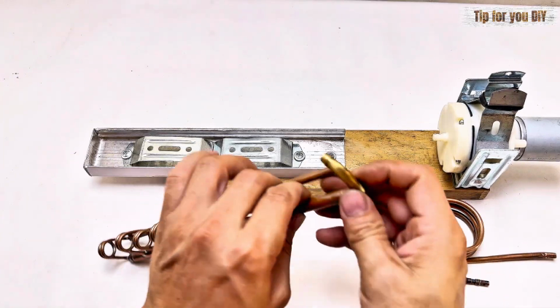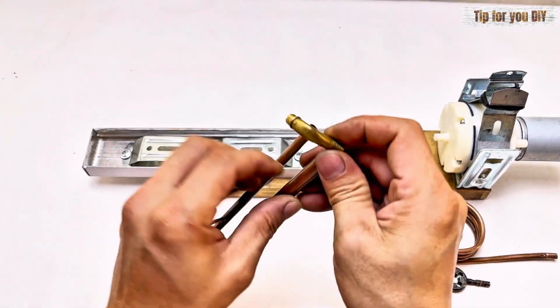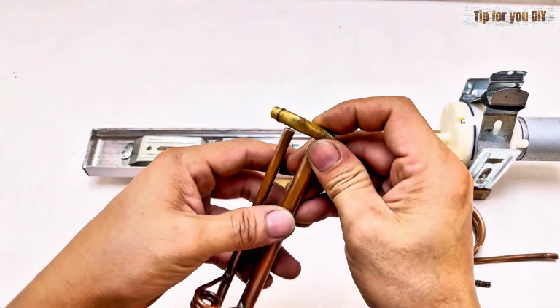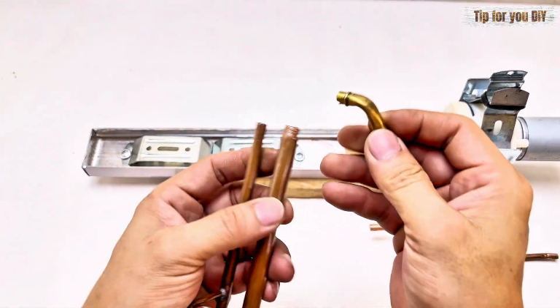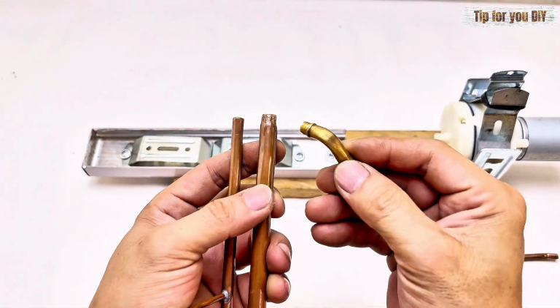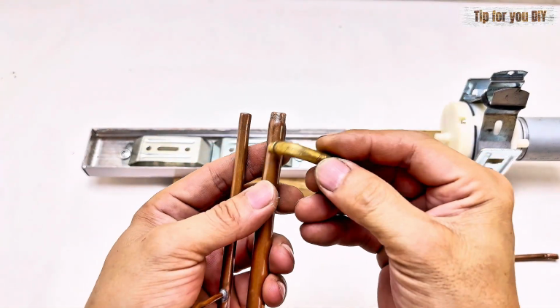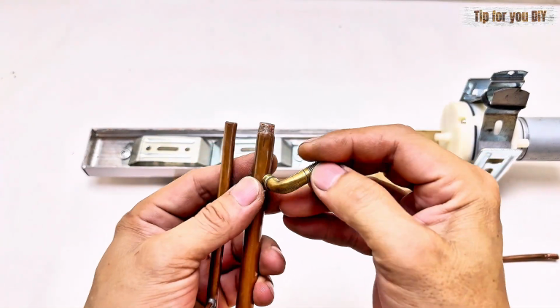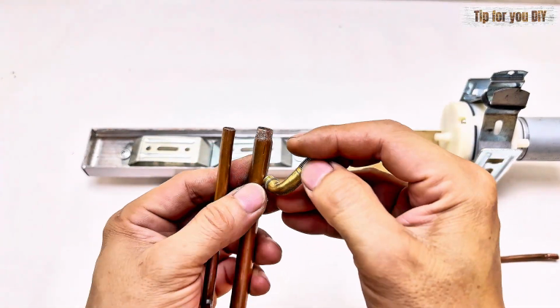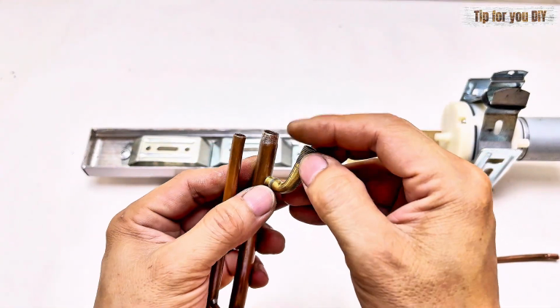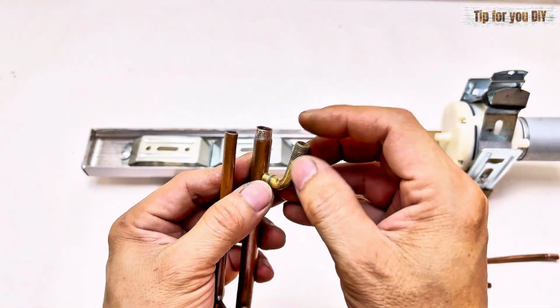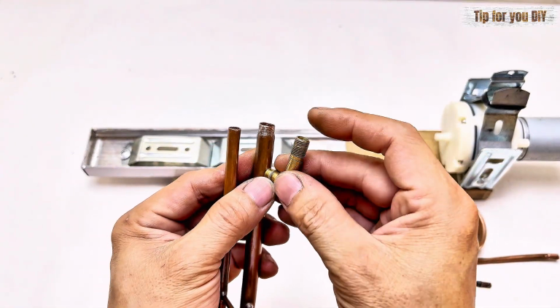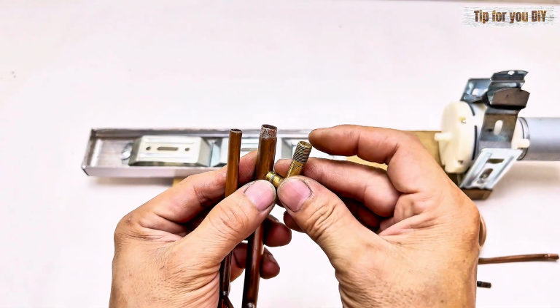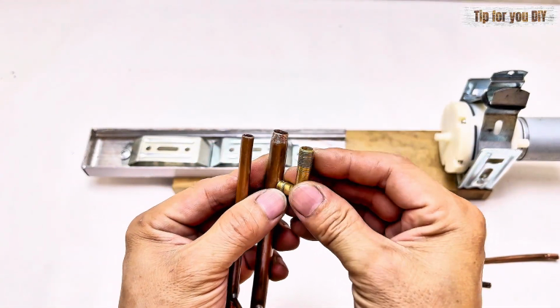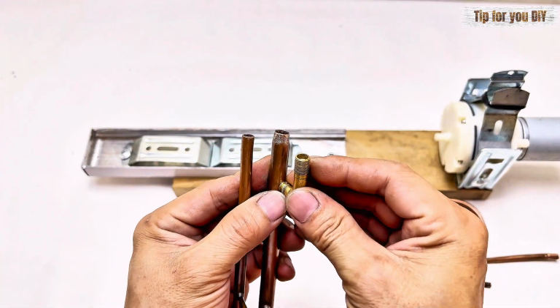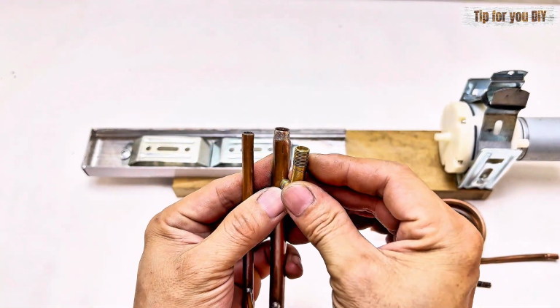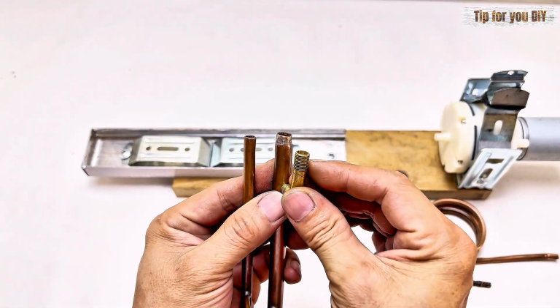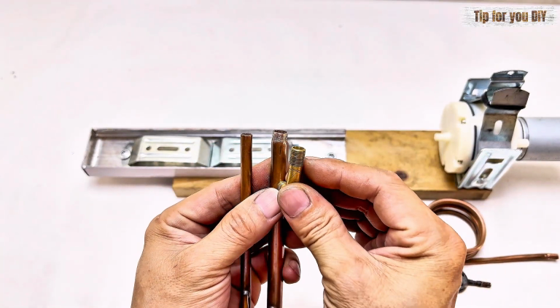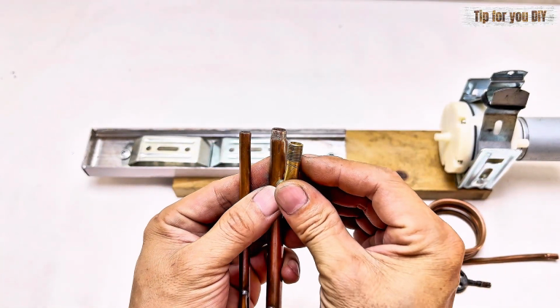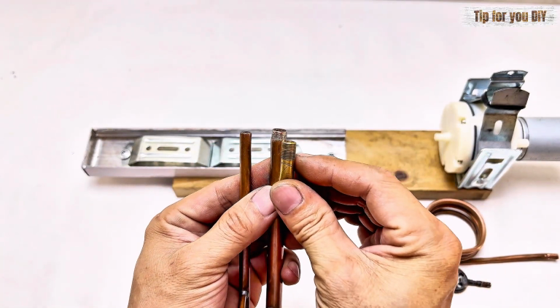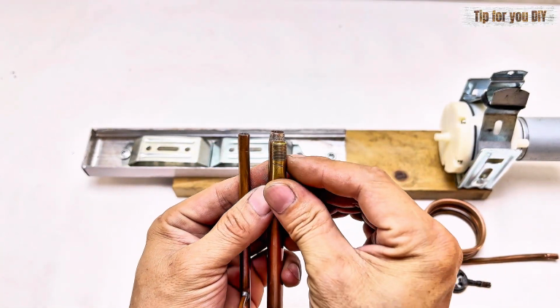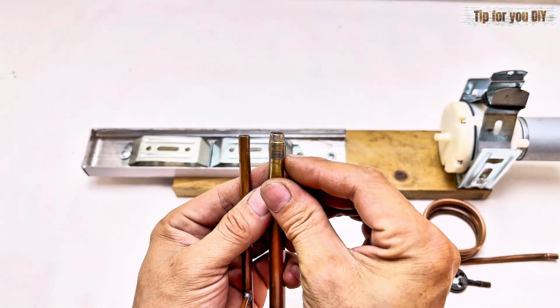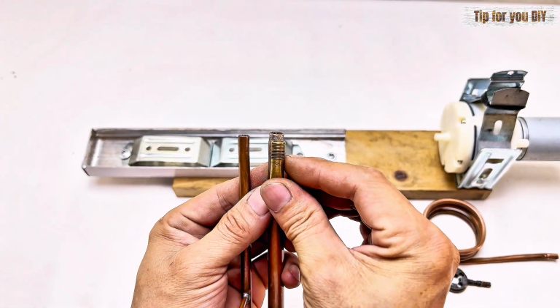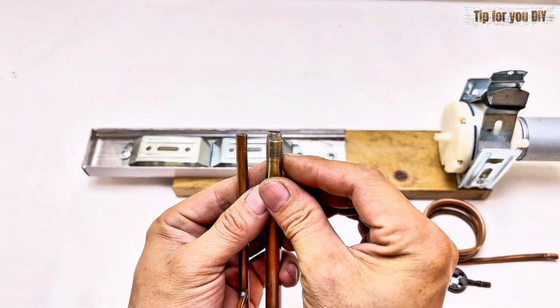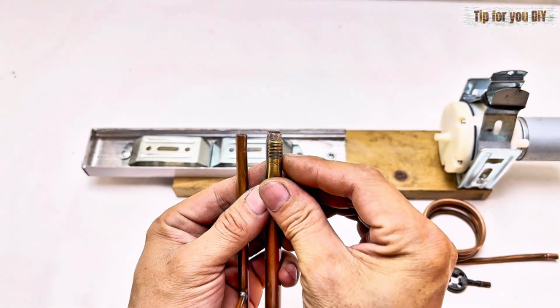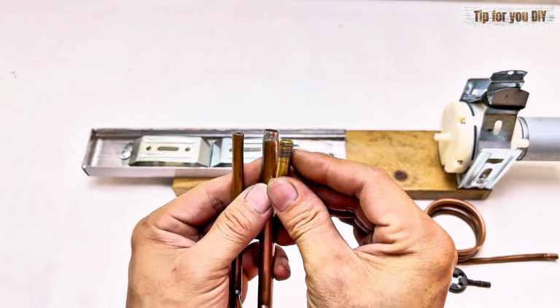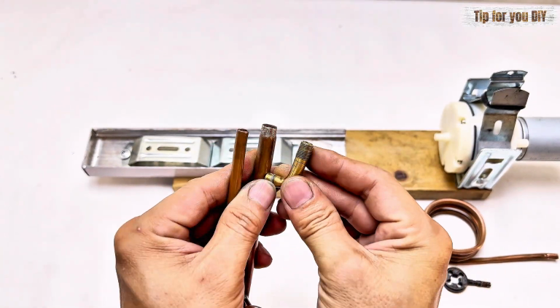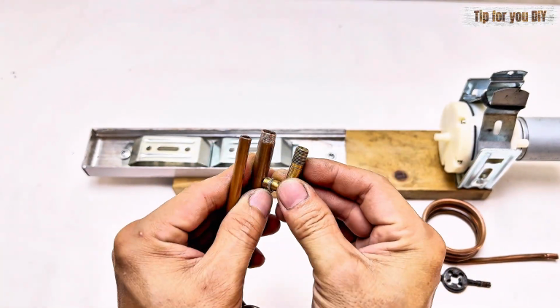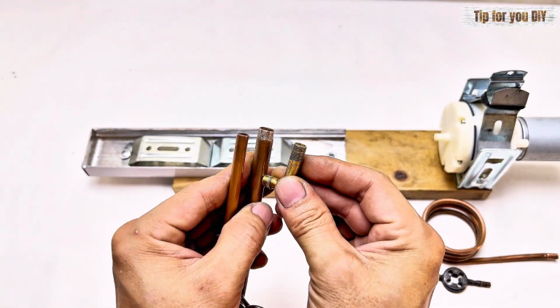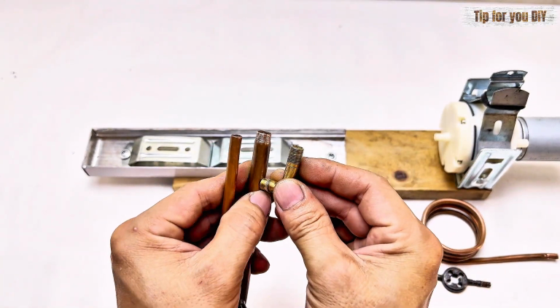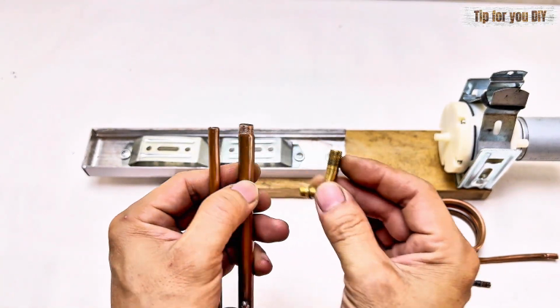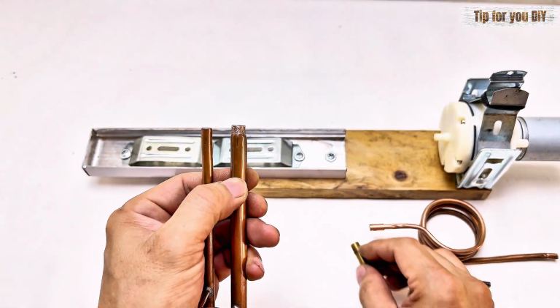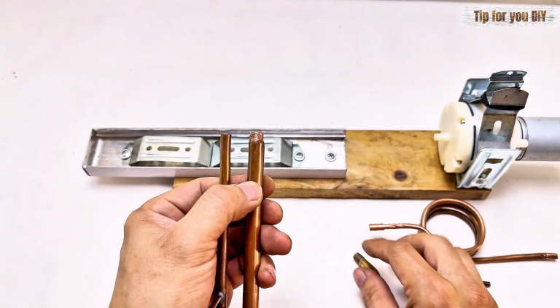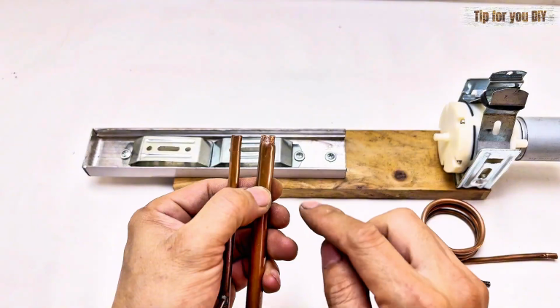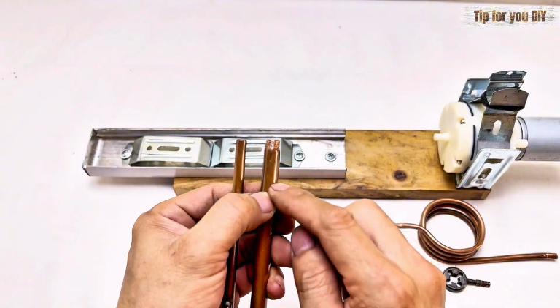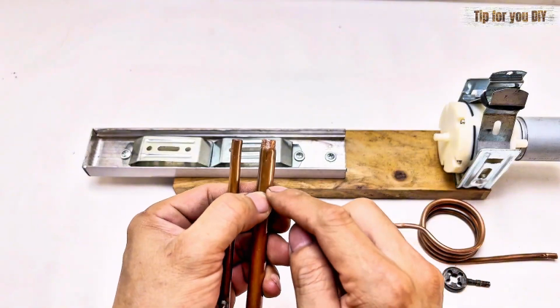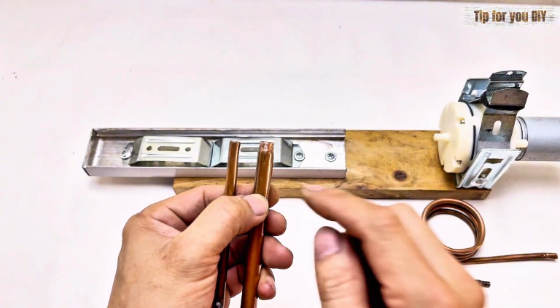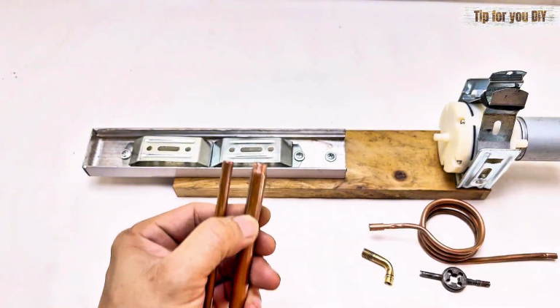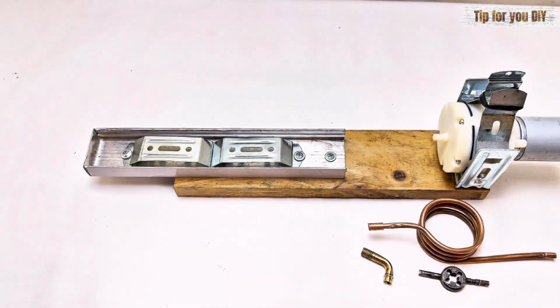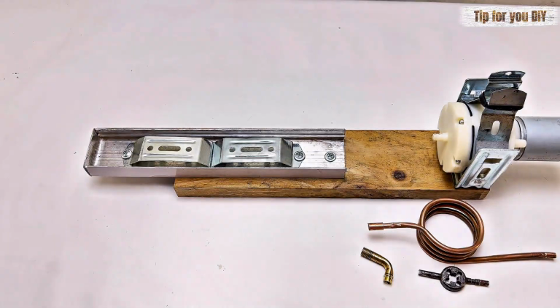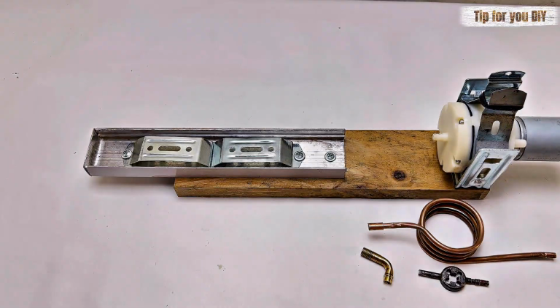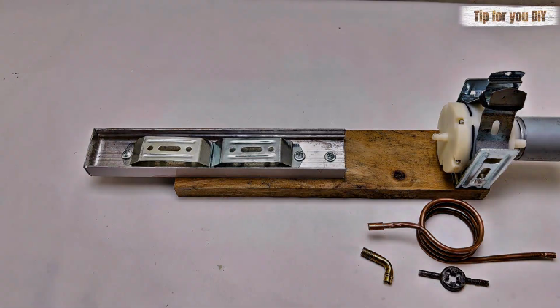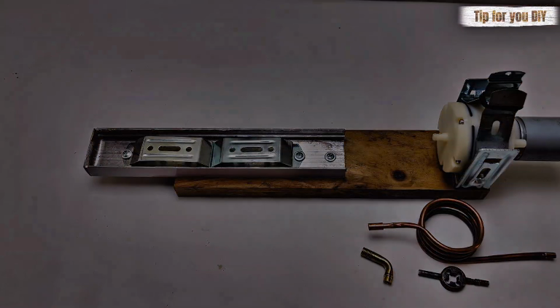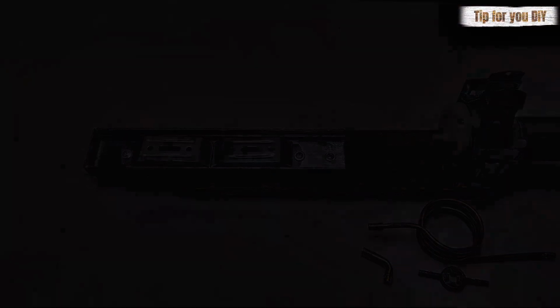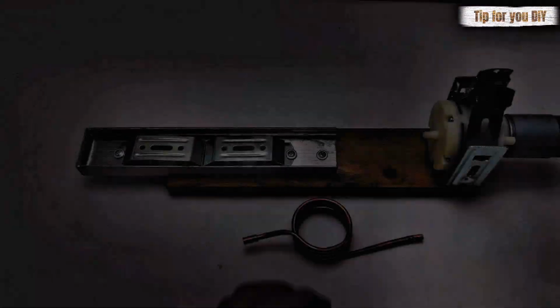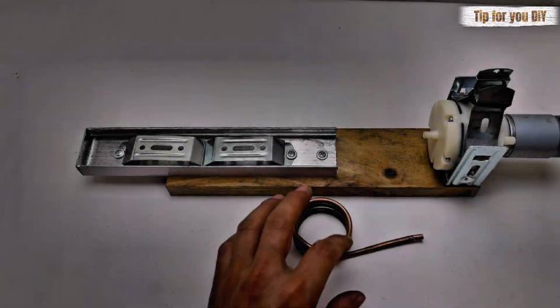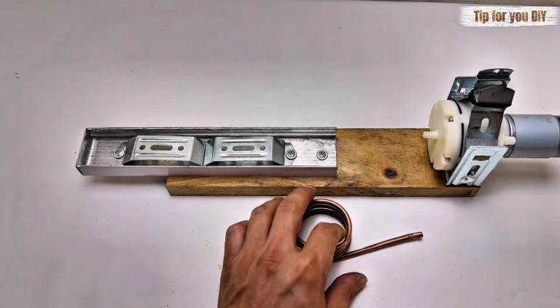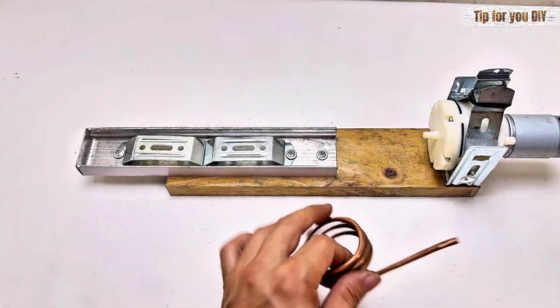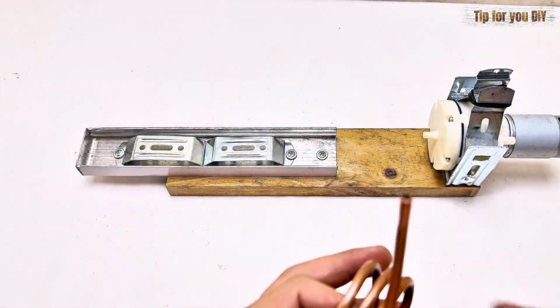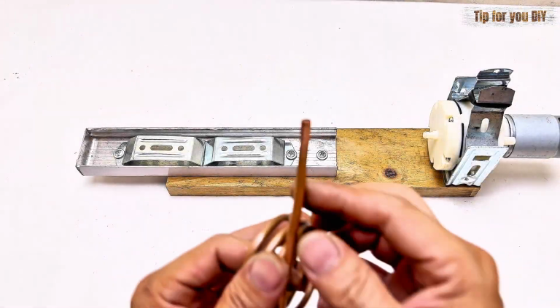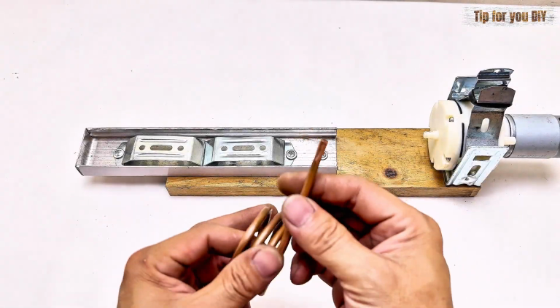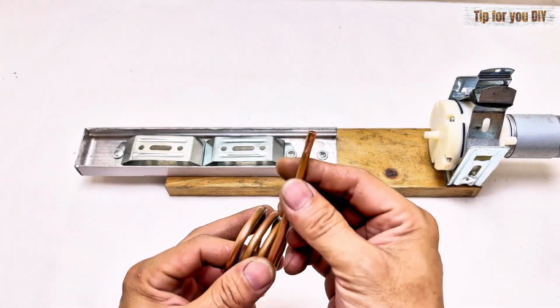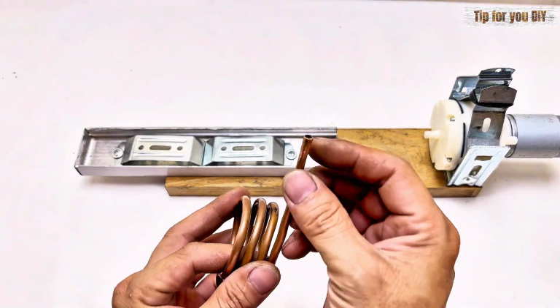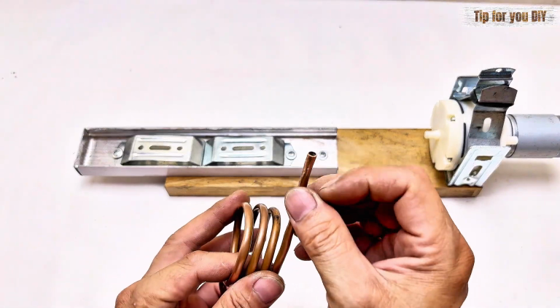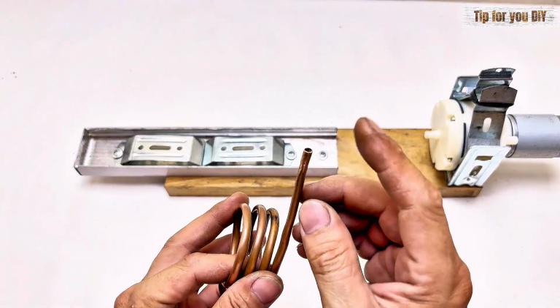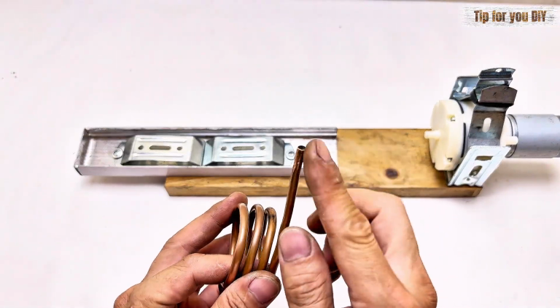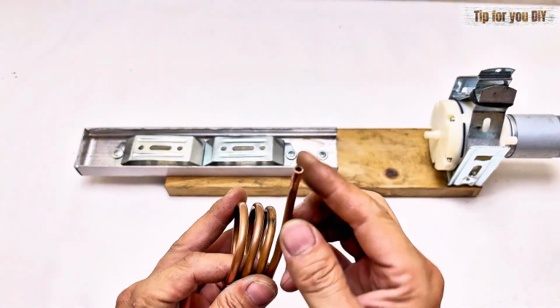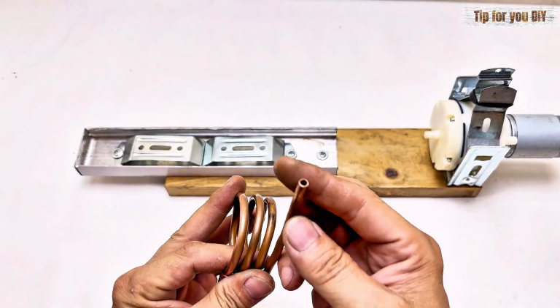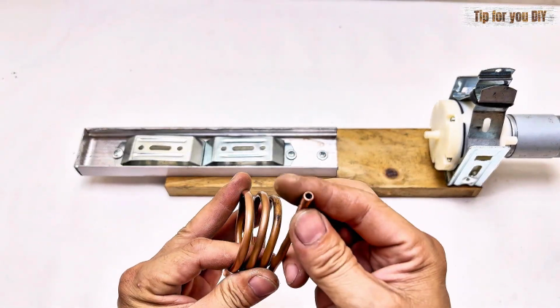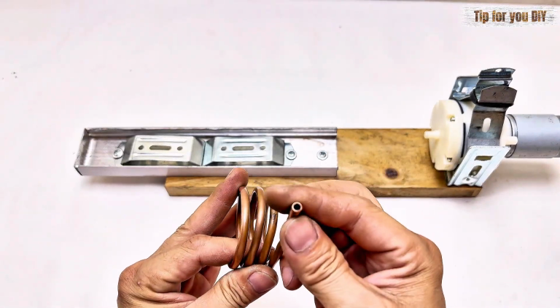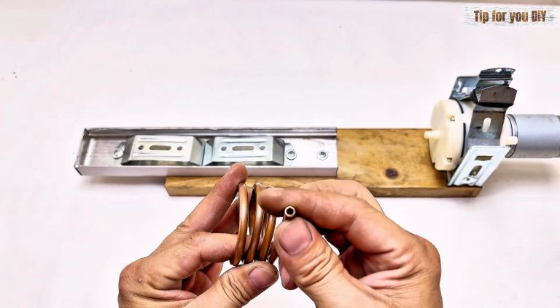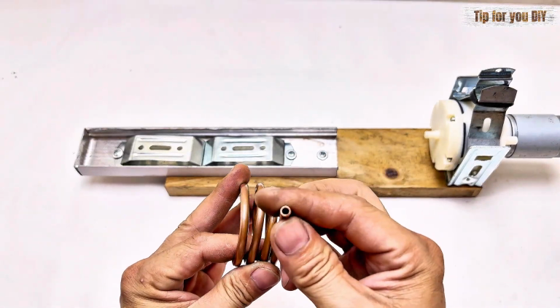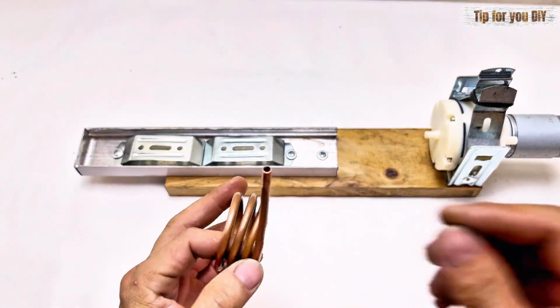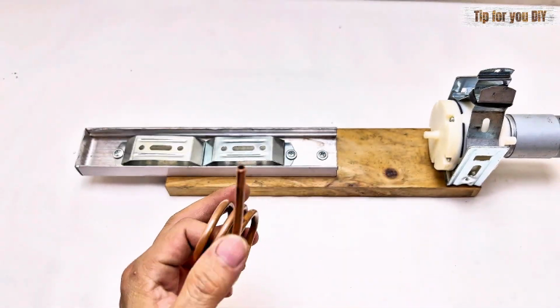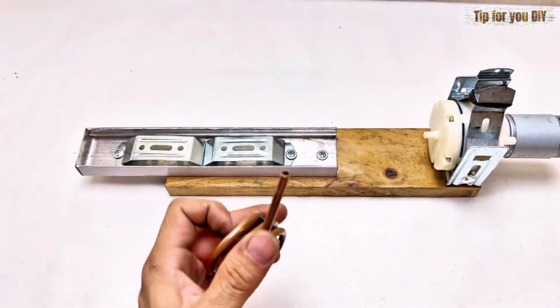You're probably wondering what this air pump valve does, right? You'll see how it works near the end of the video.